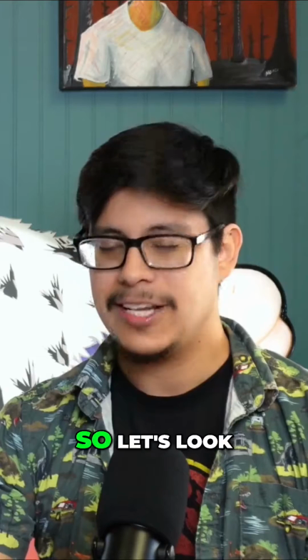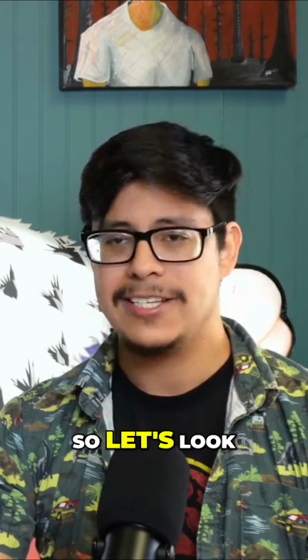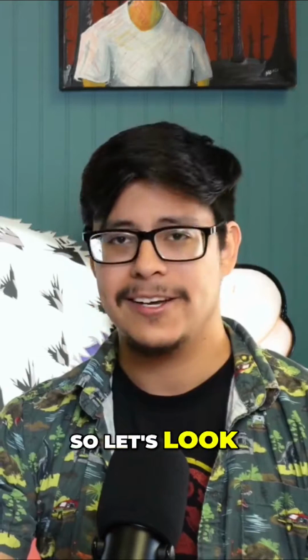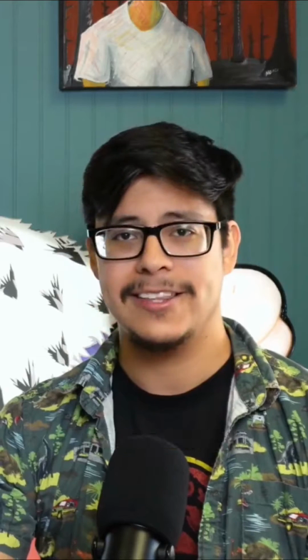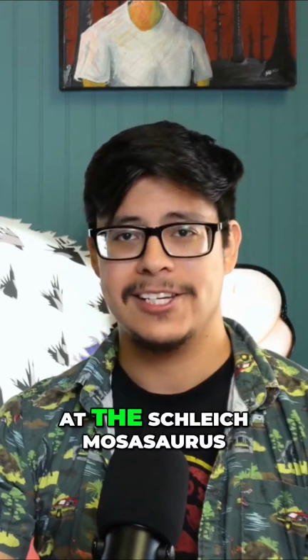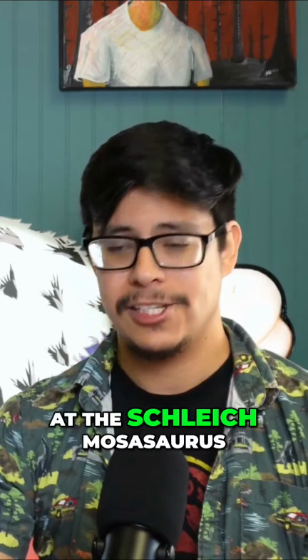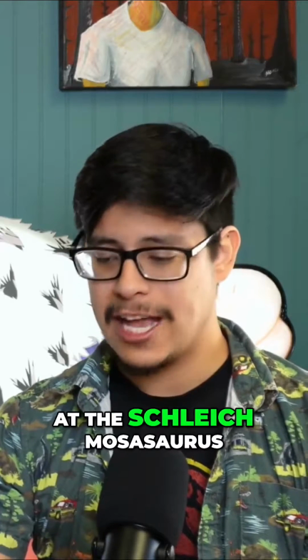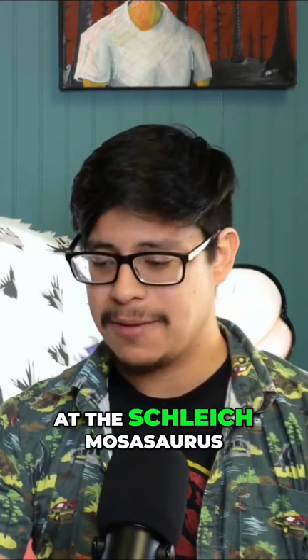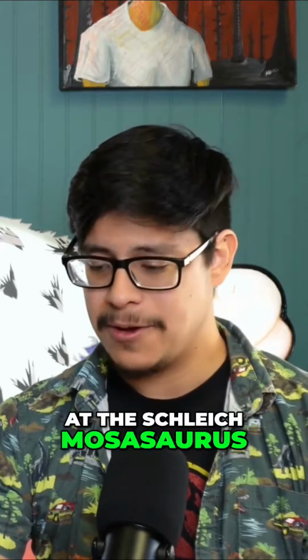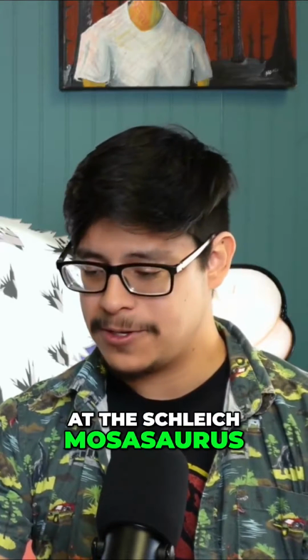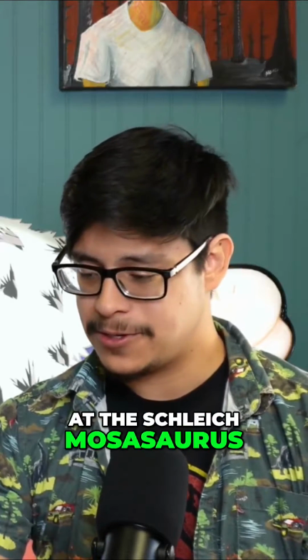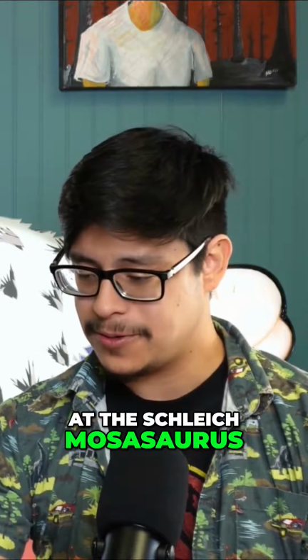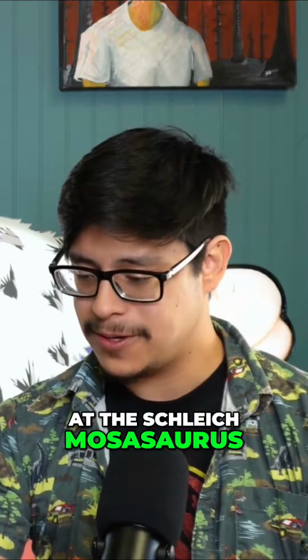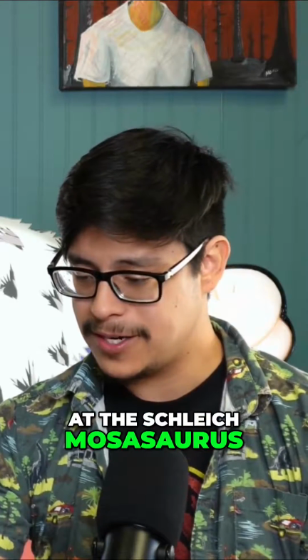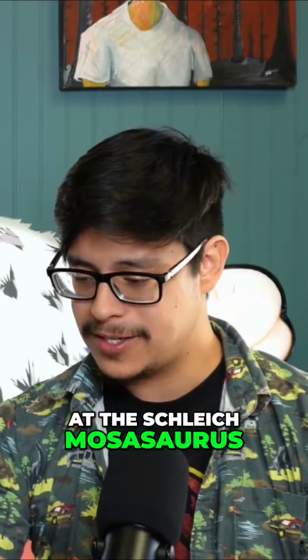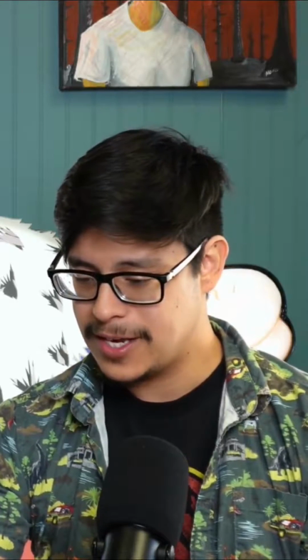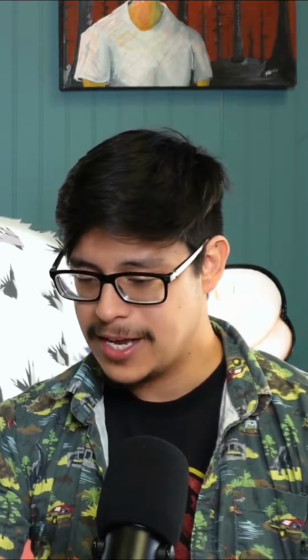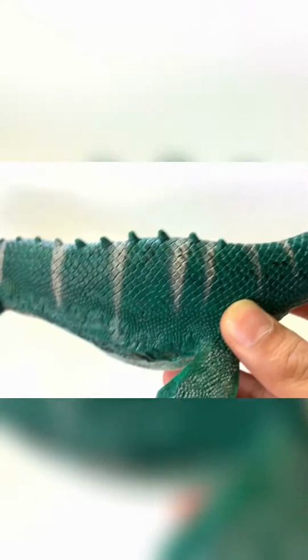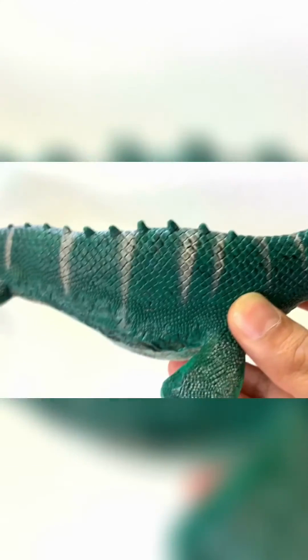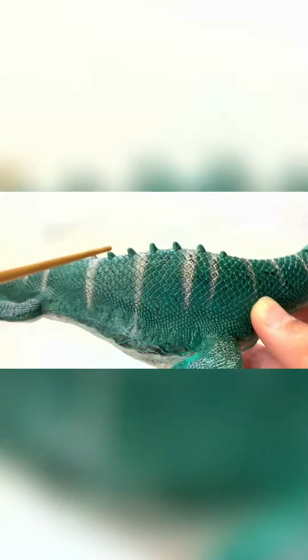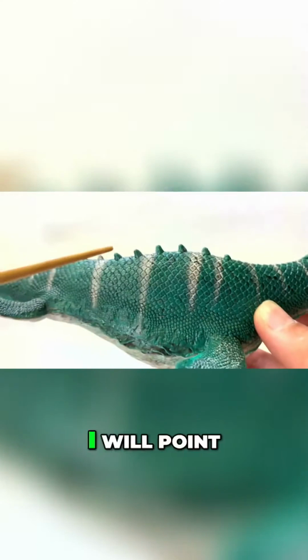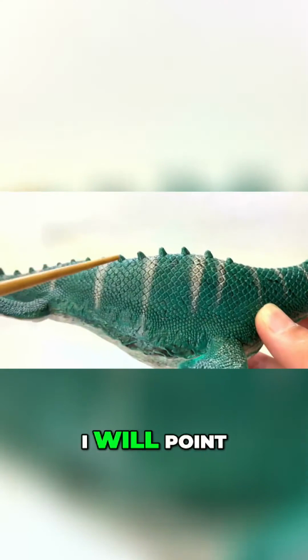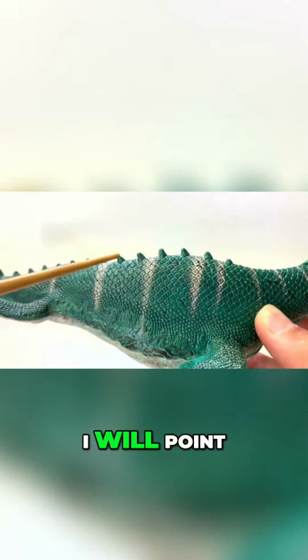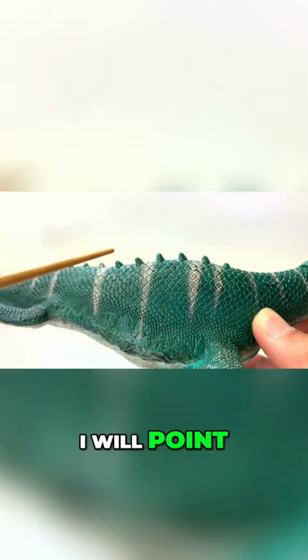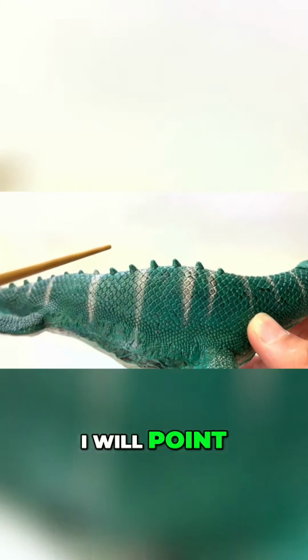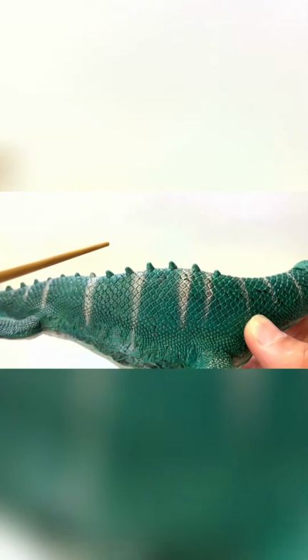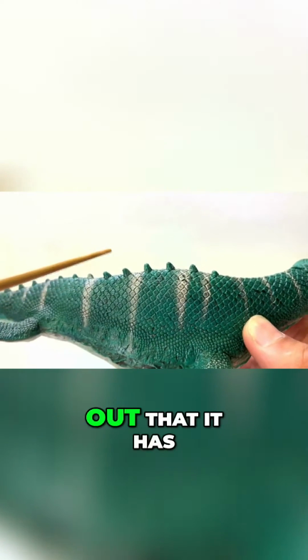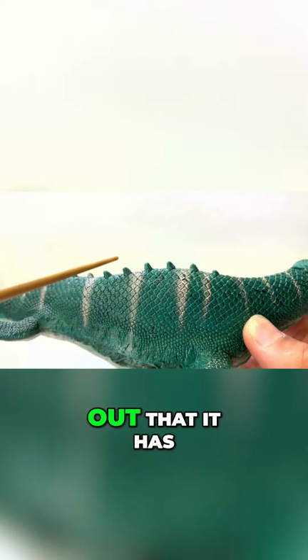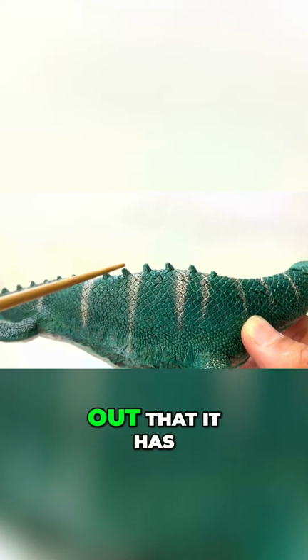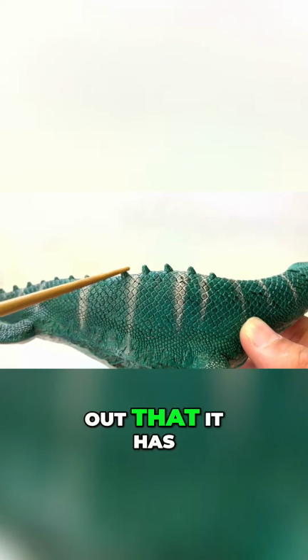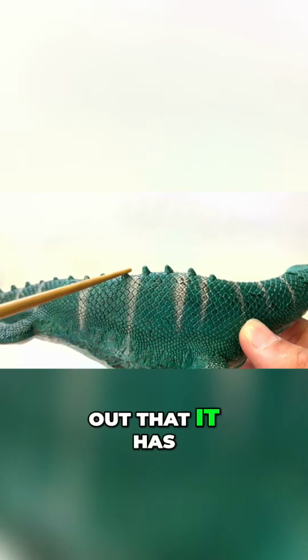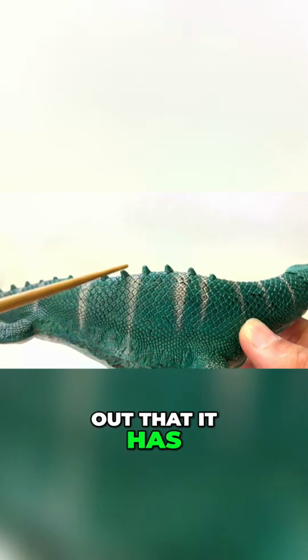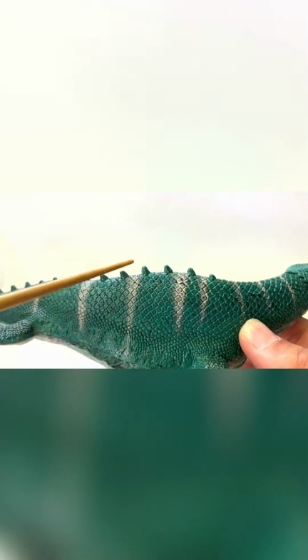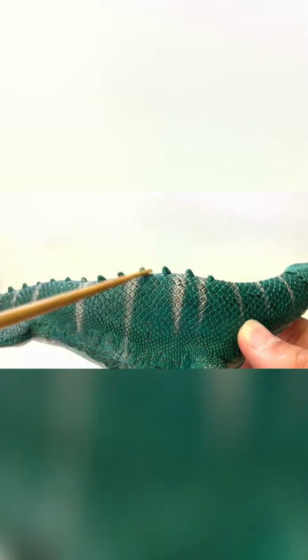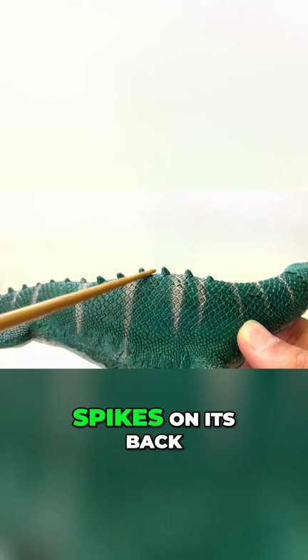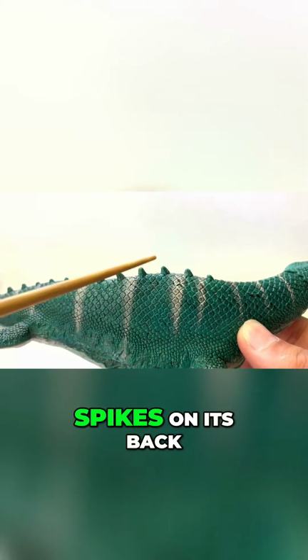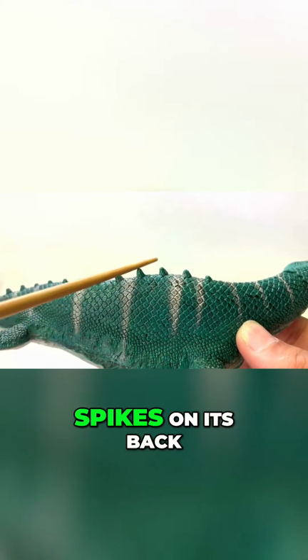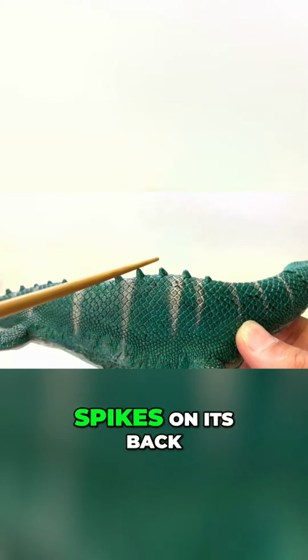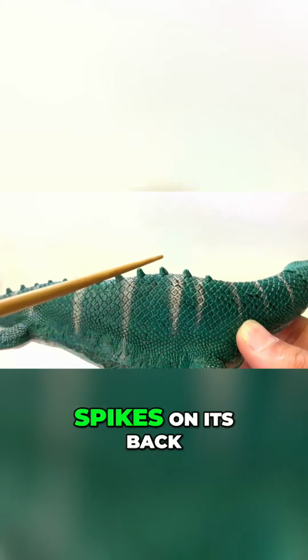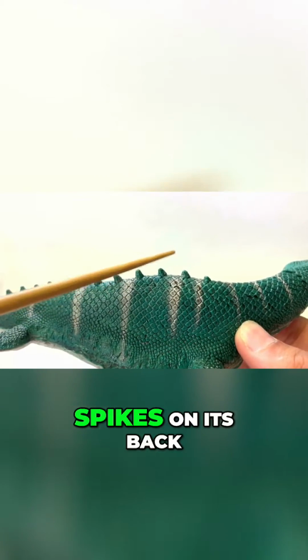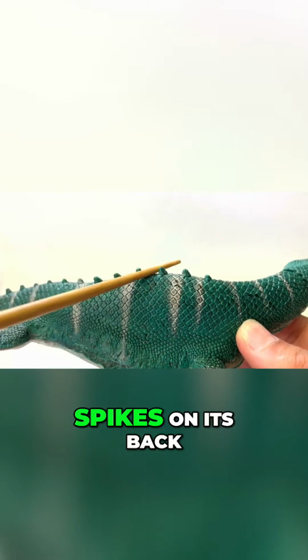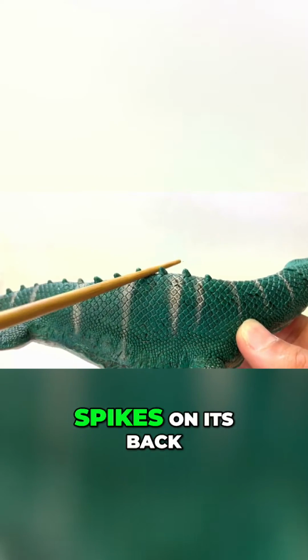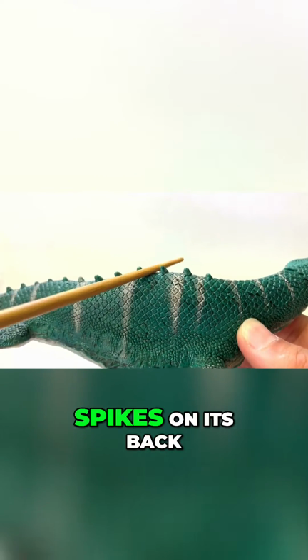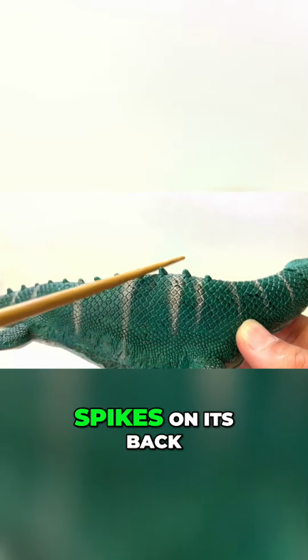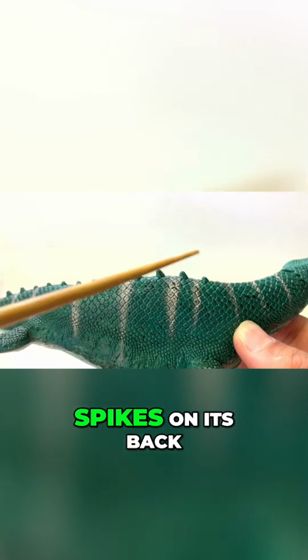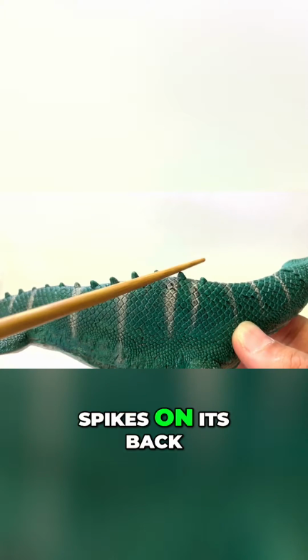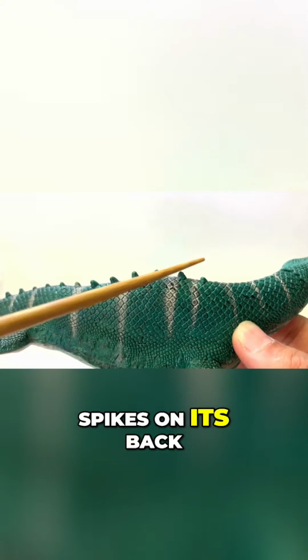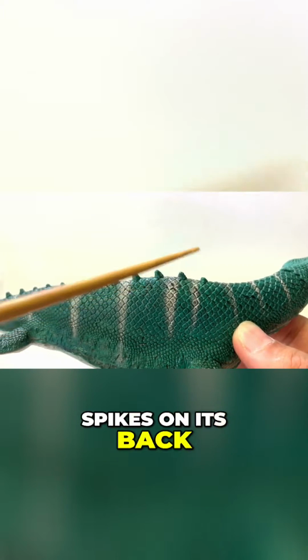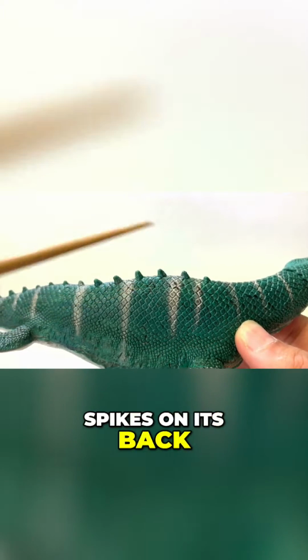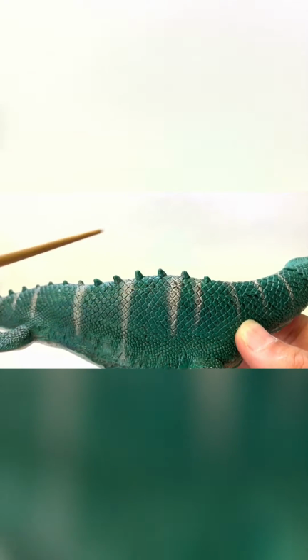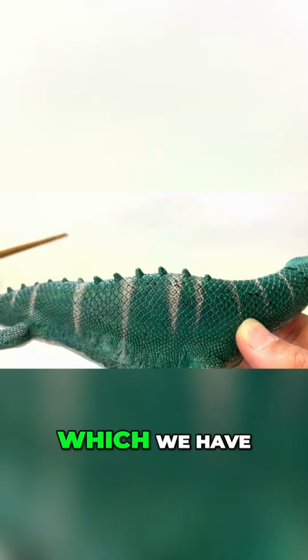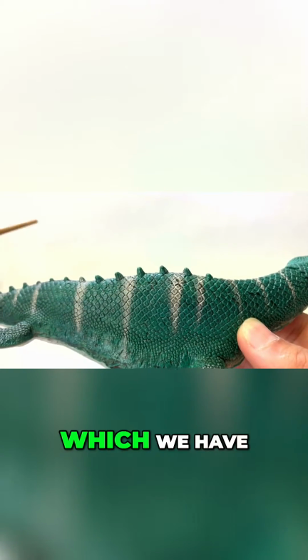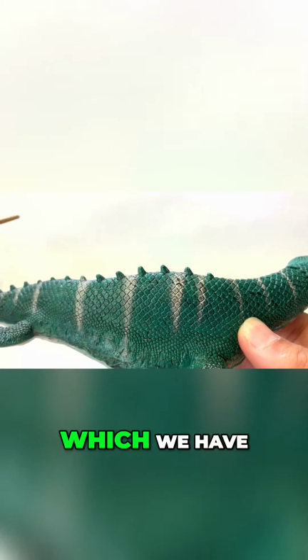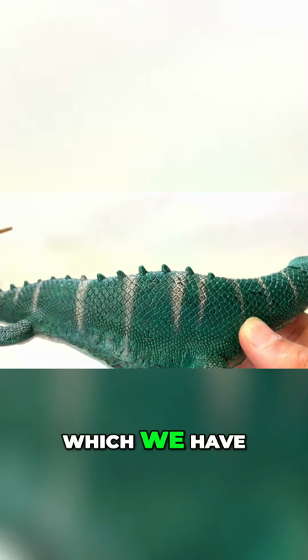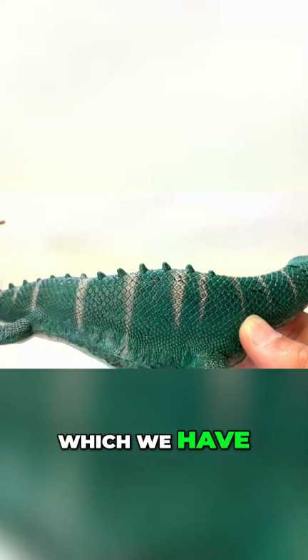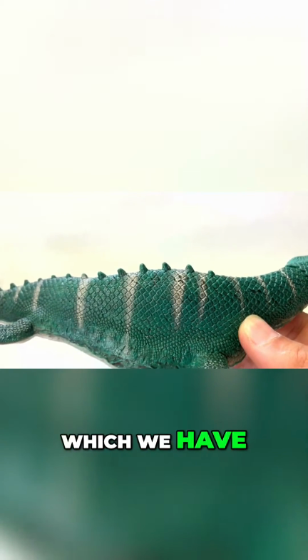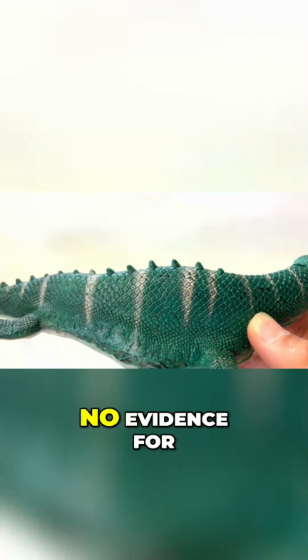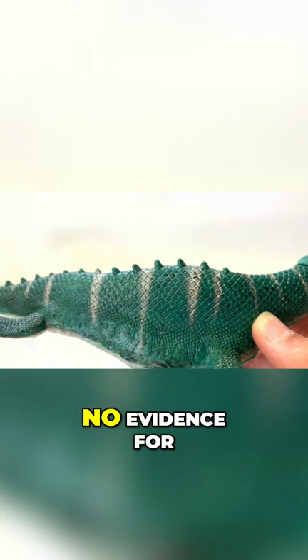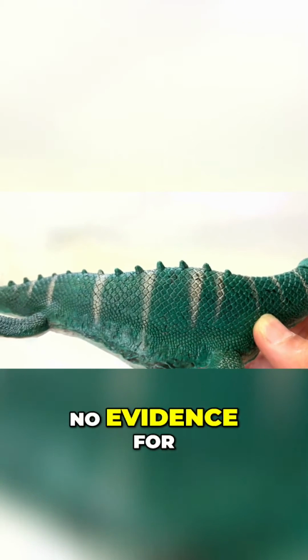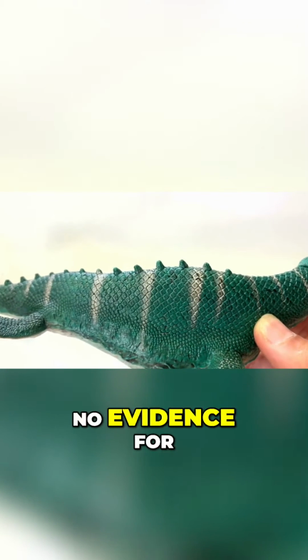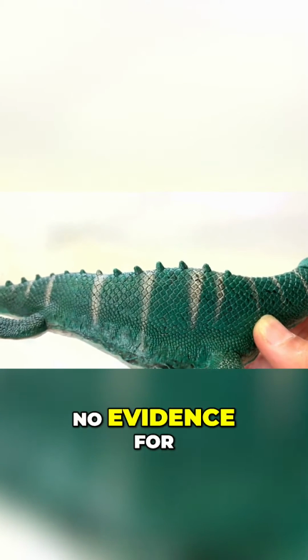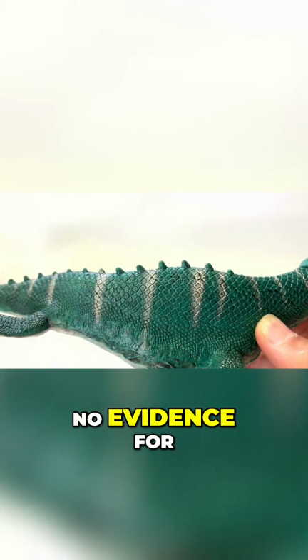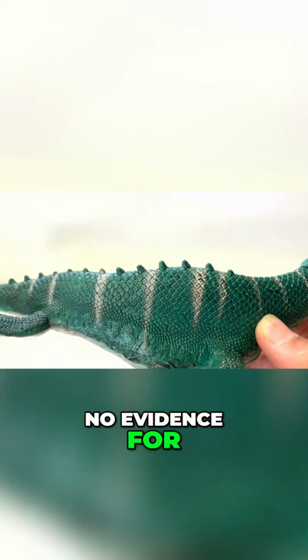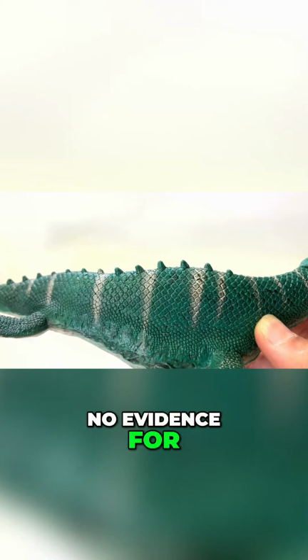Let's look at the Schleich Mosasaurus. I will point out that it has spikes on its back, which we have no evidence for.